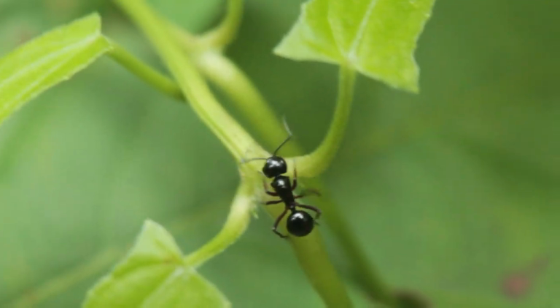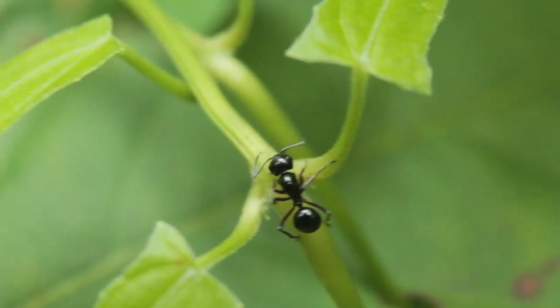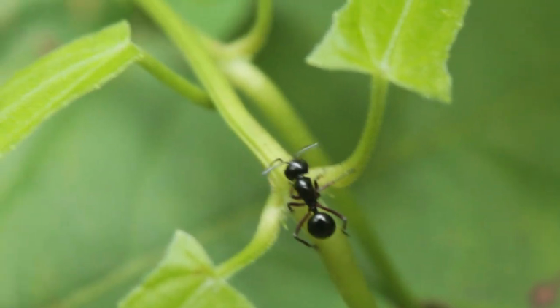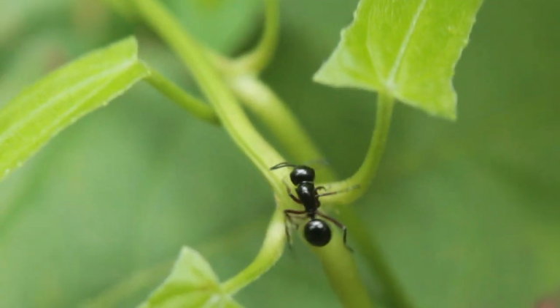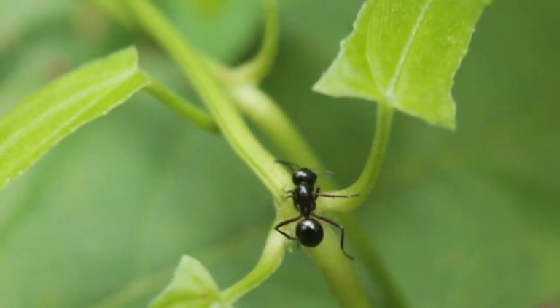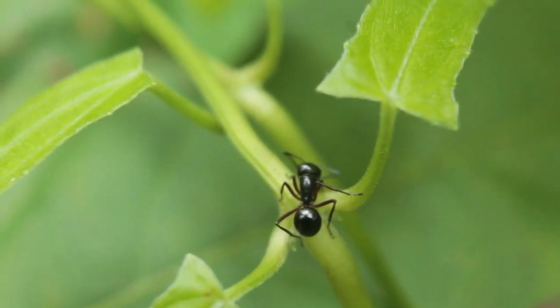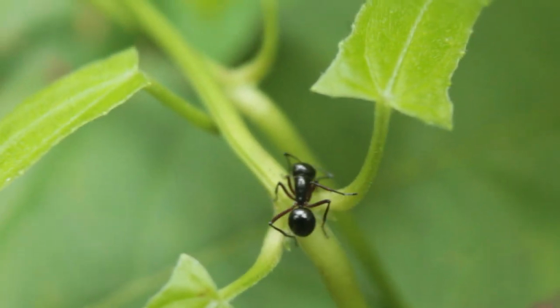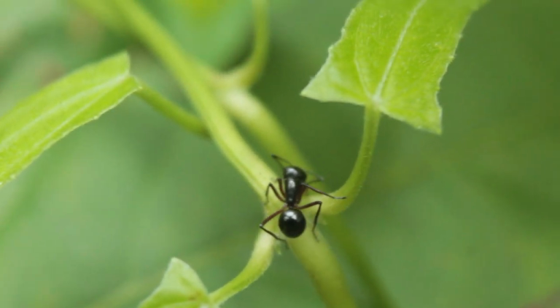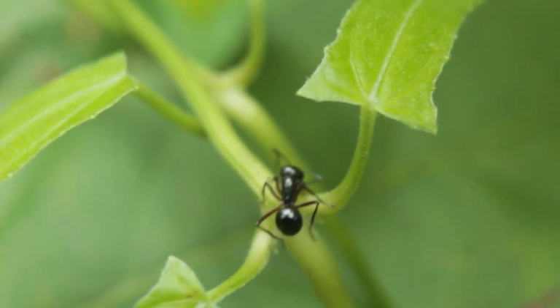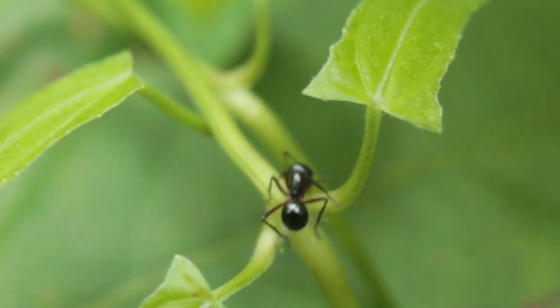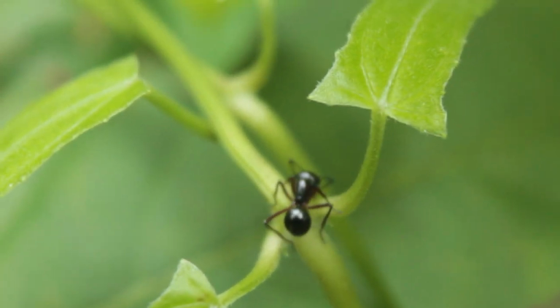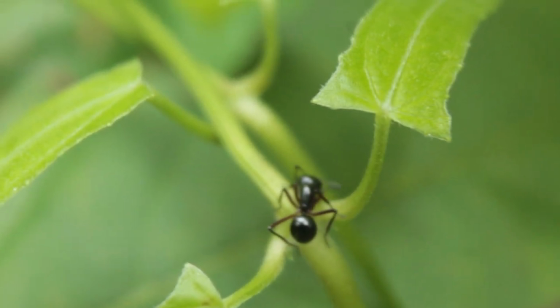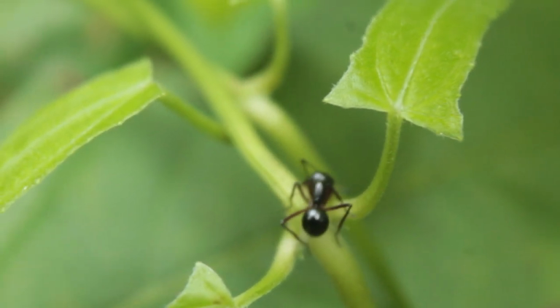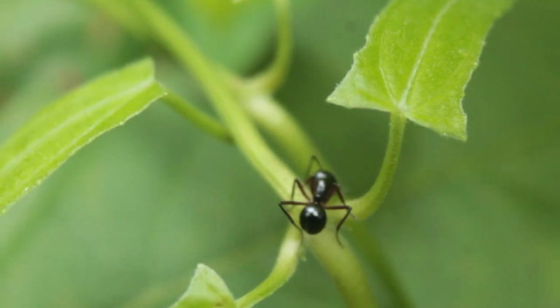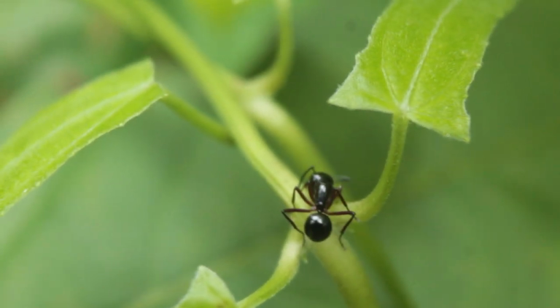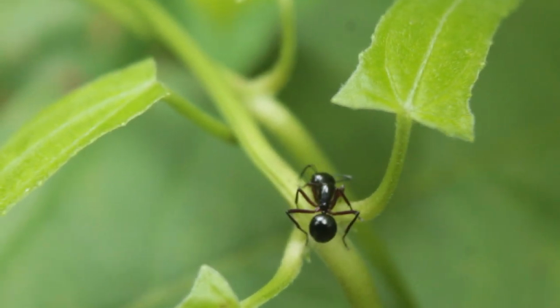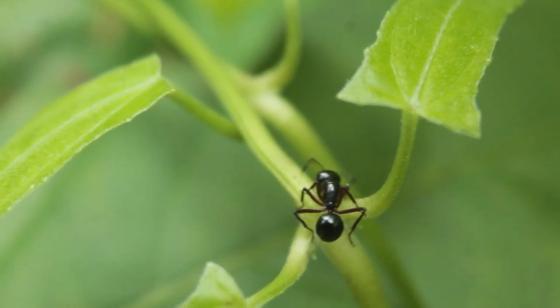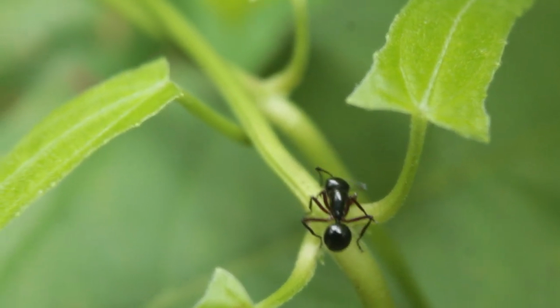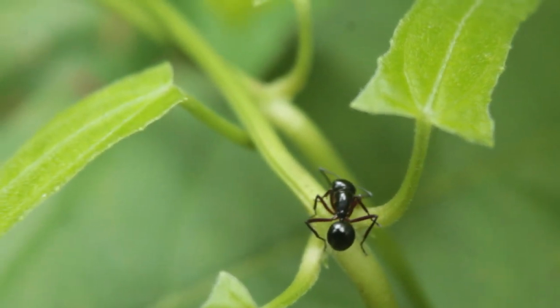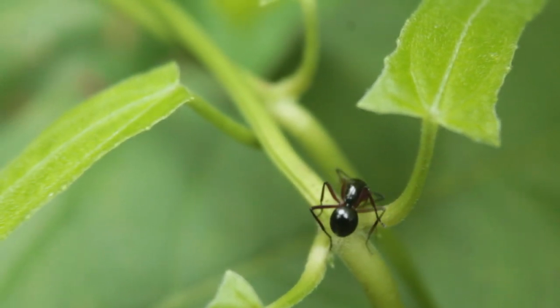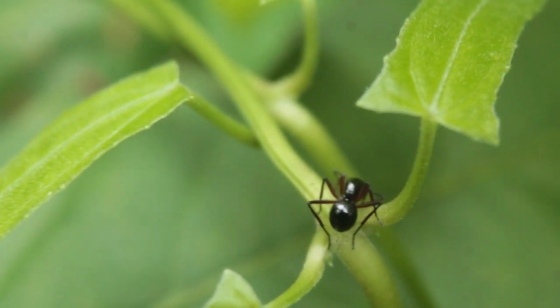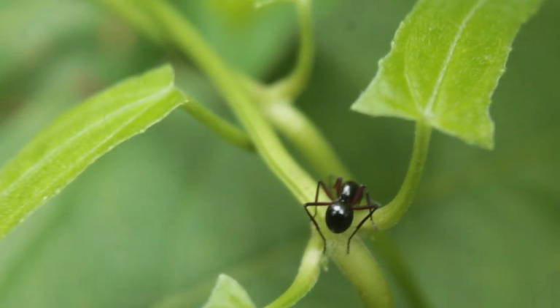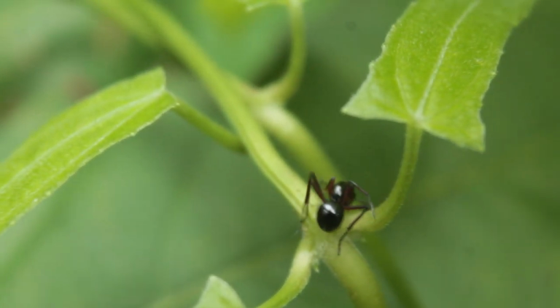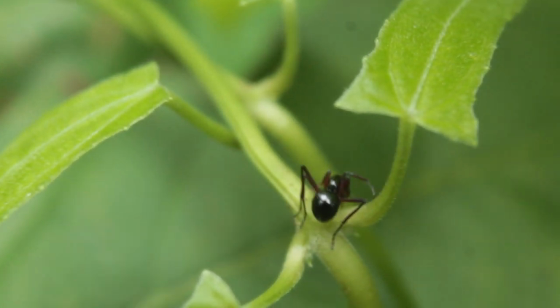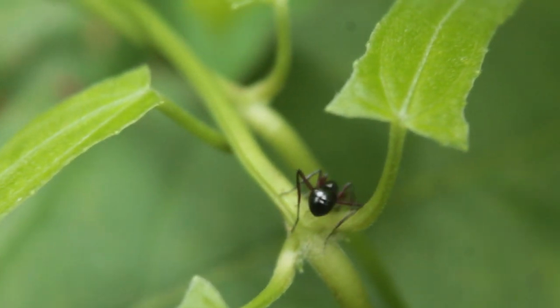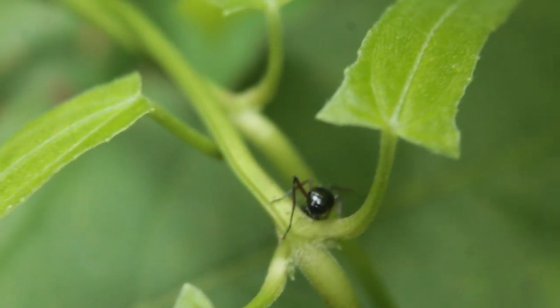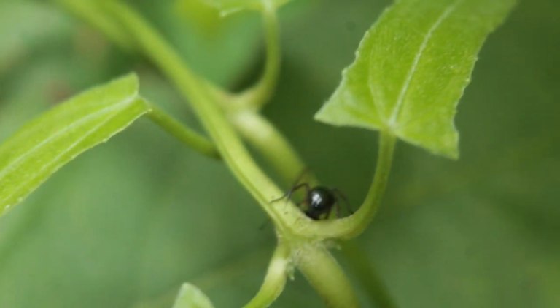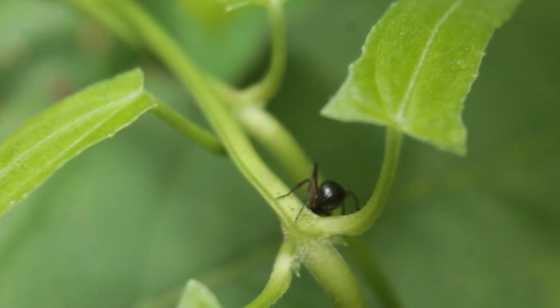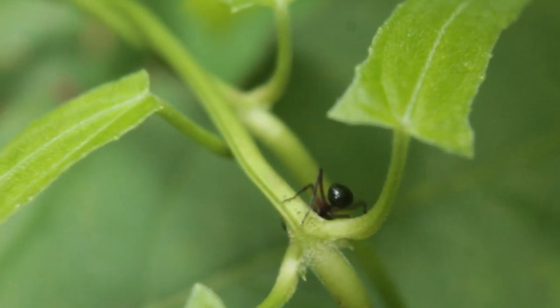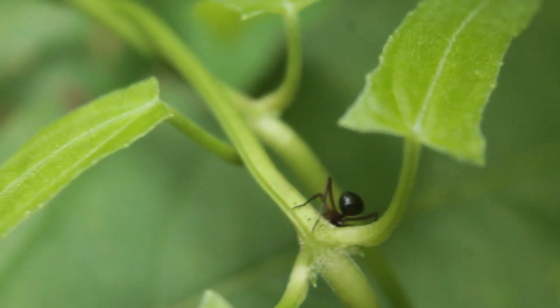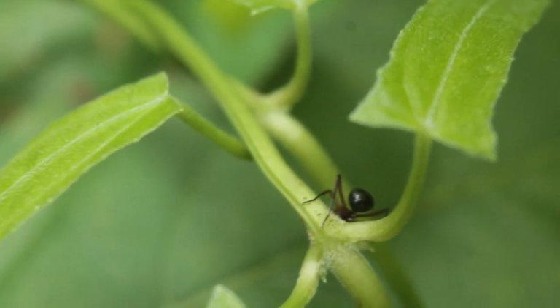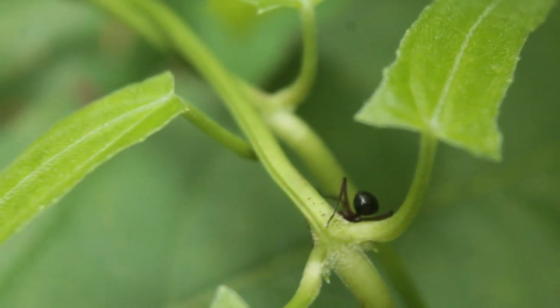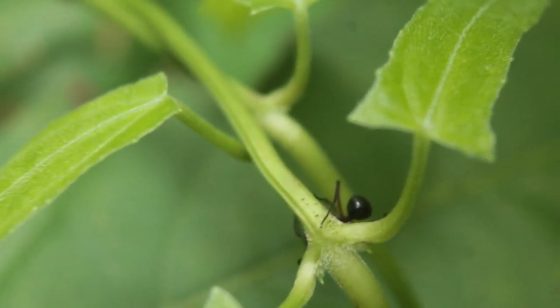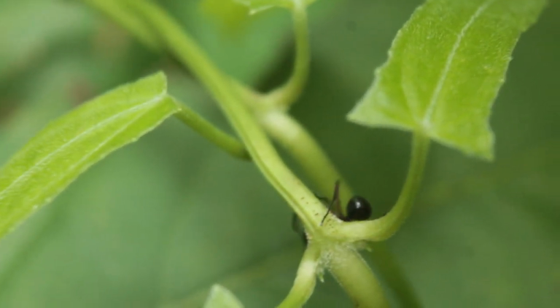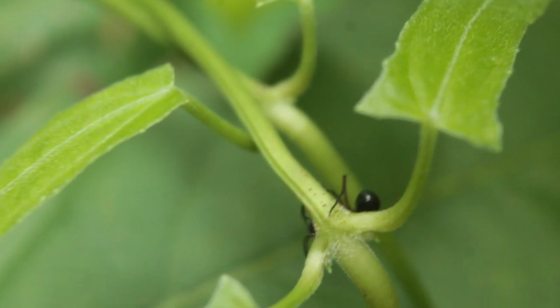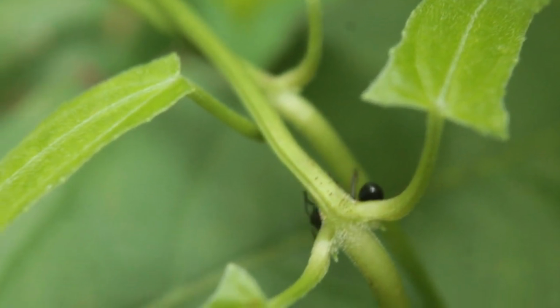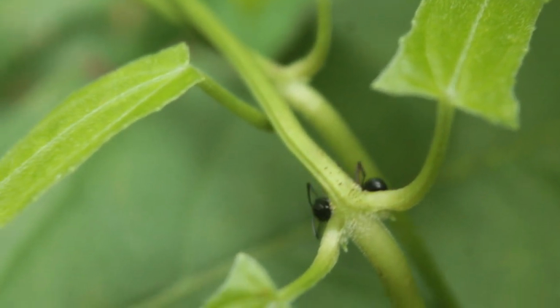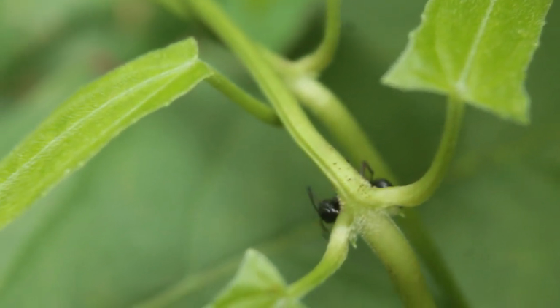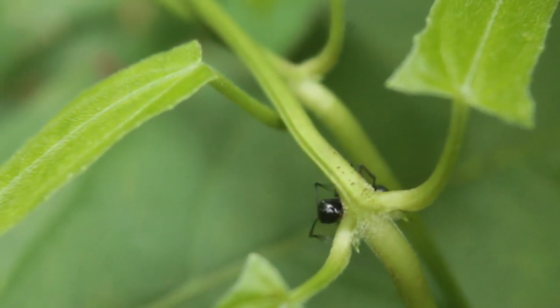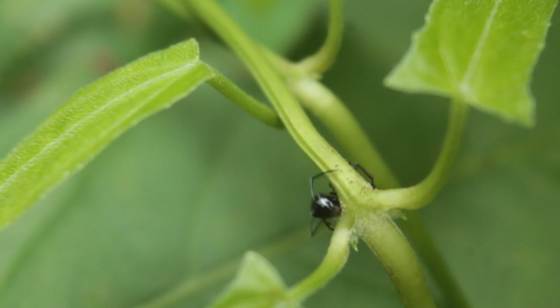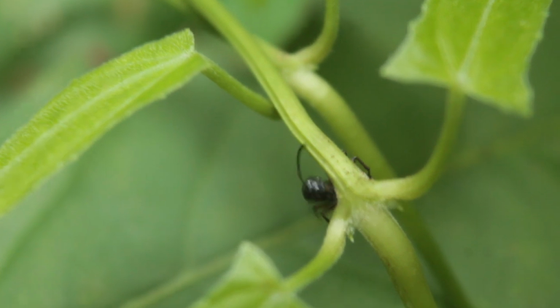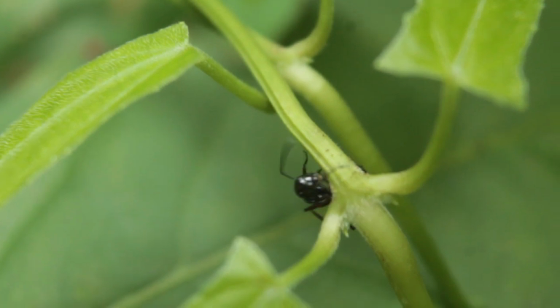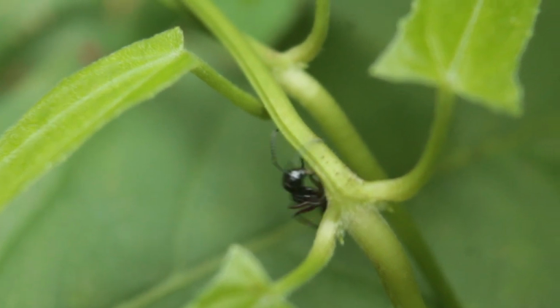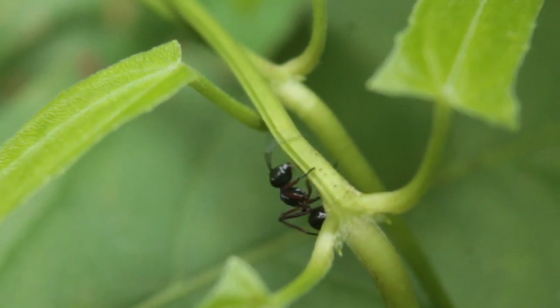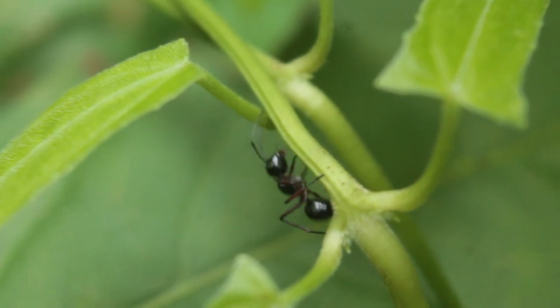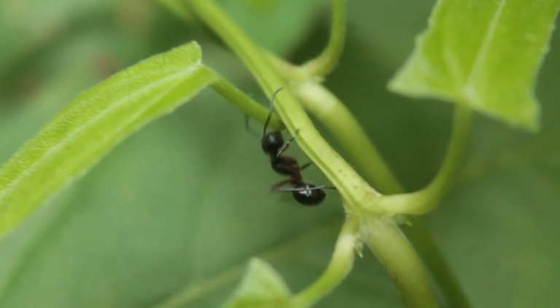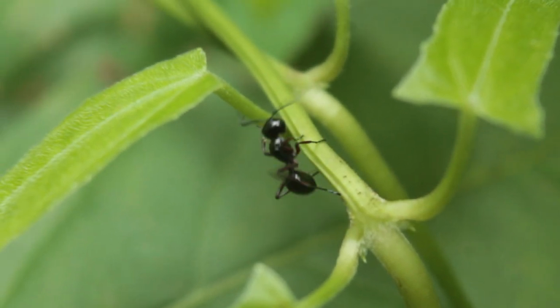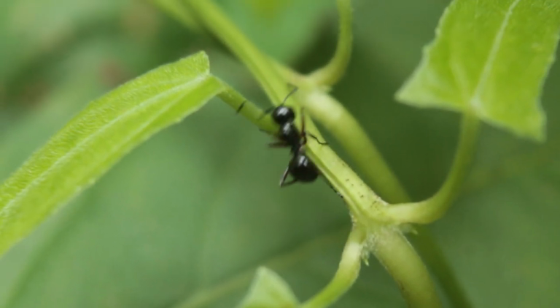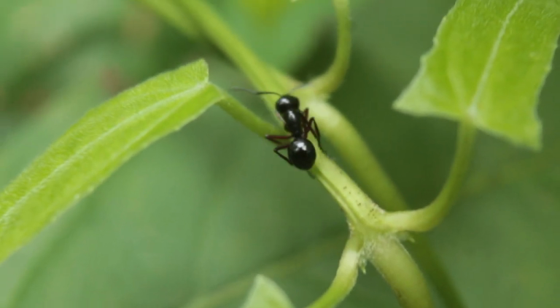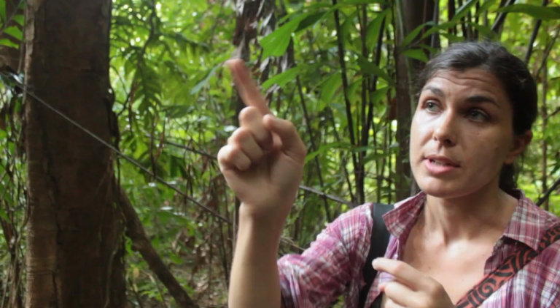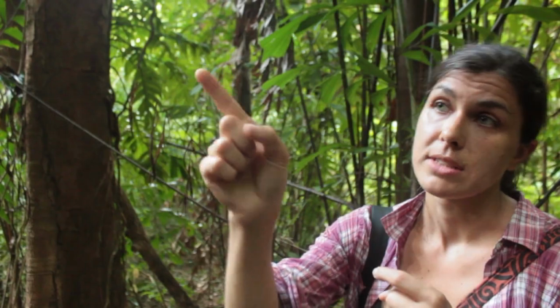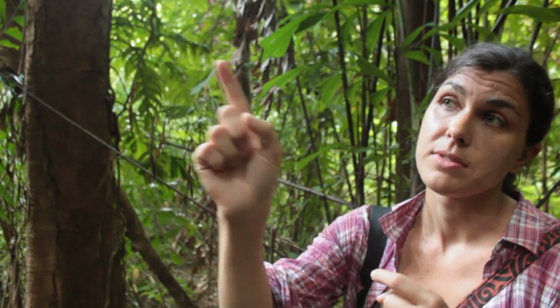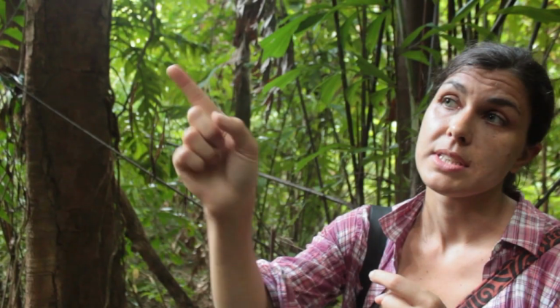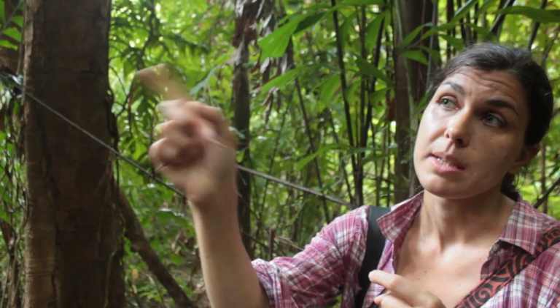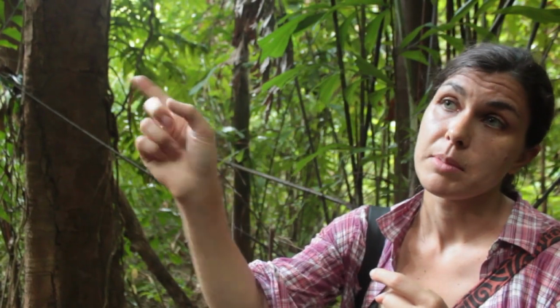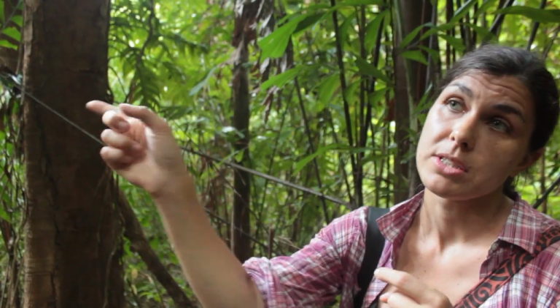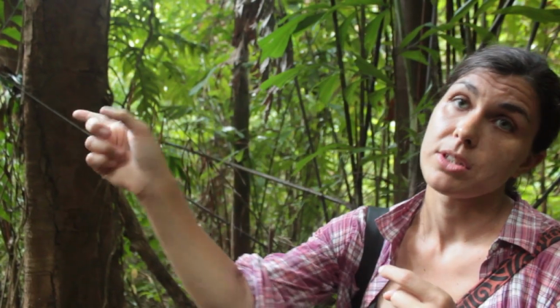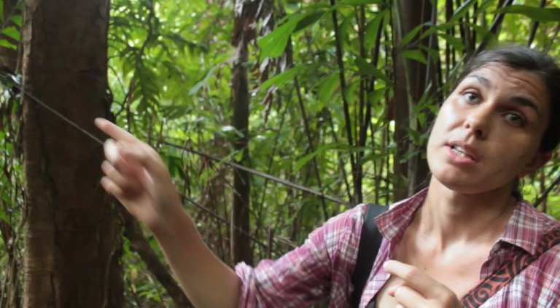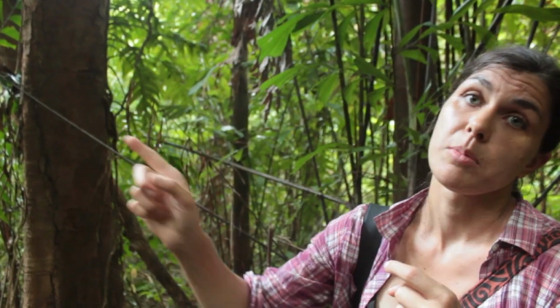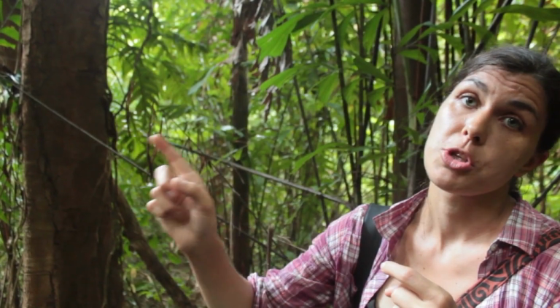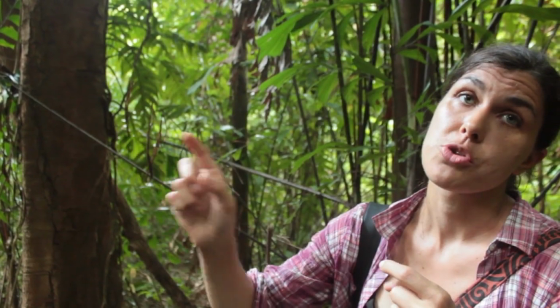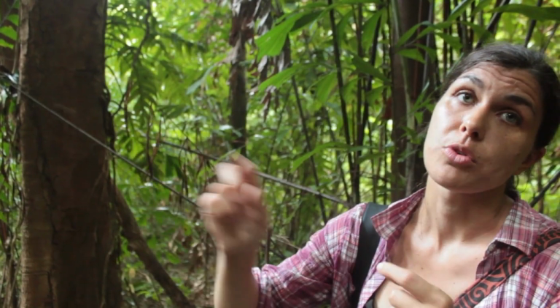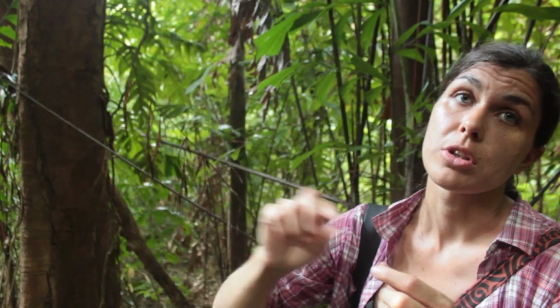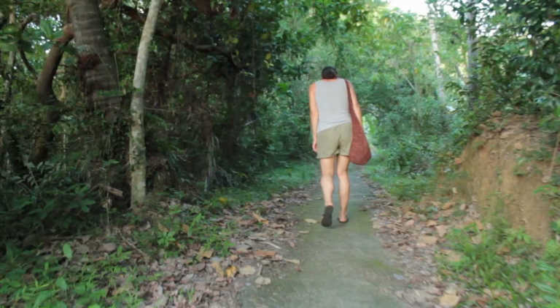Their antennae are also specific. The first segment of the antennae is a little bit longer, and then the rest of the segments are a little bit shorter.